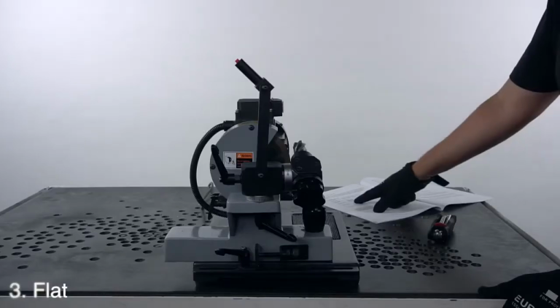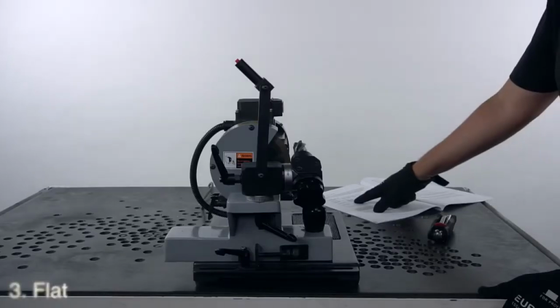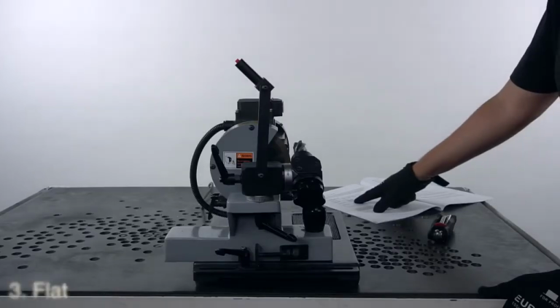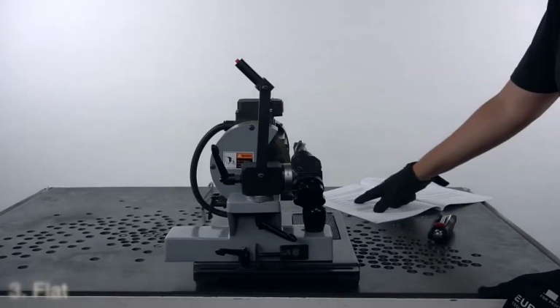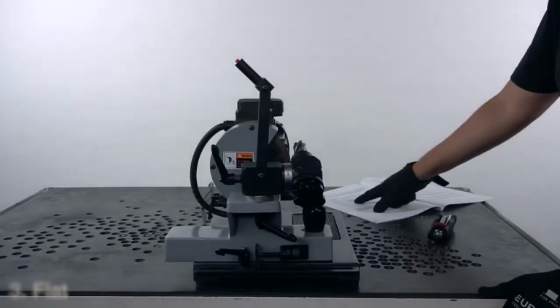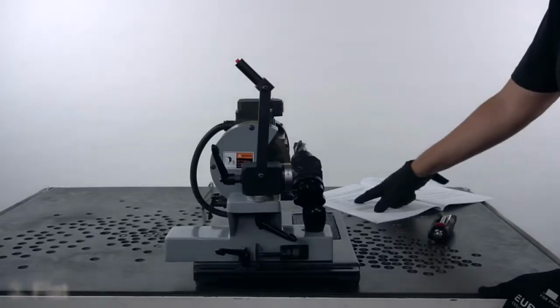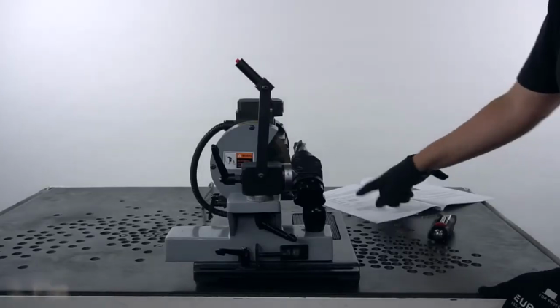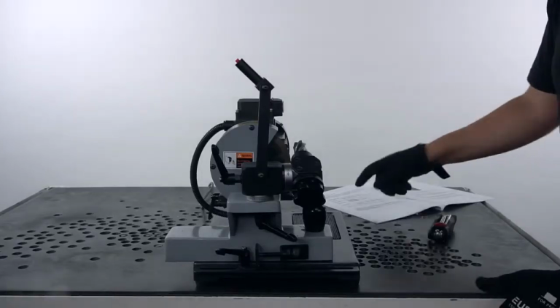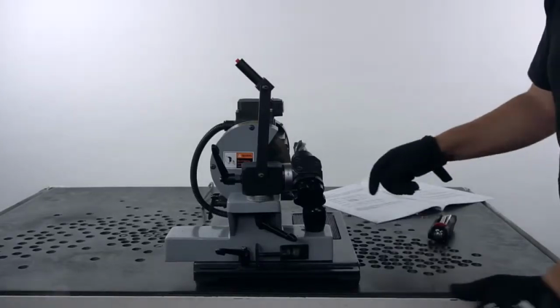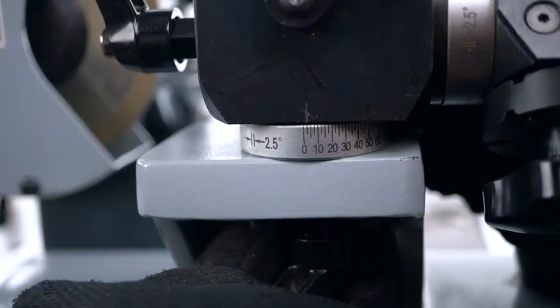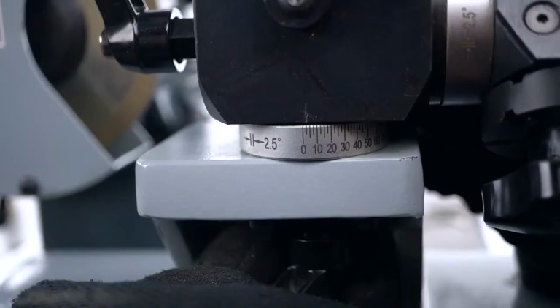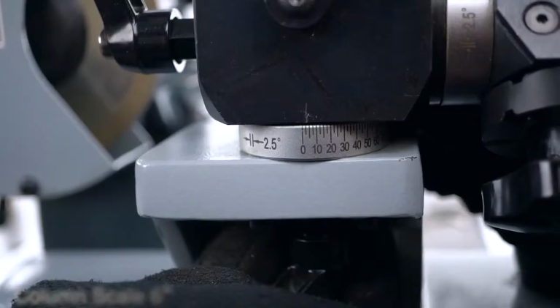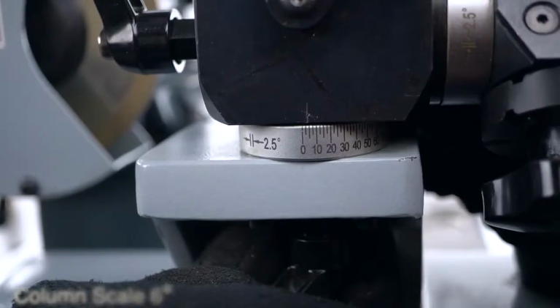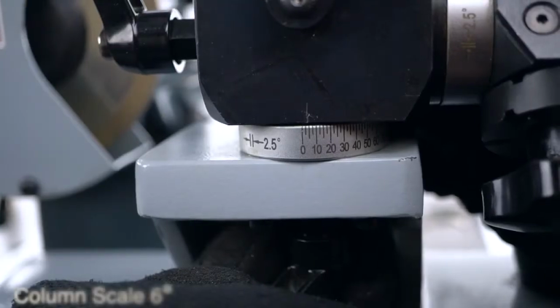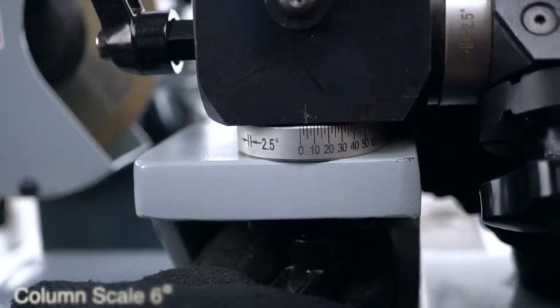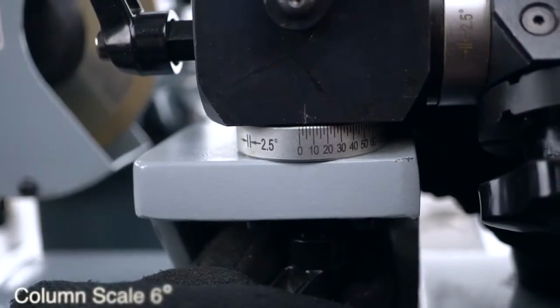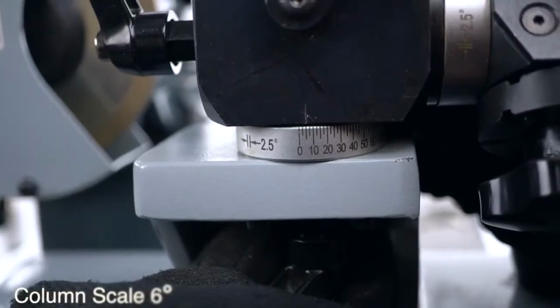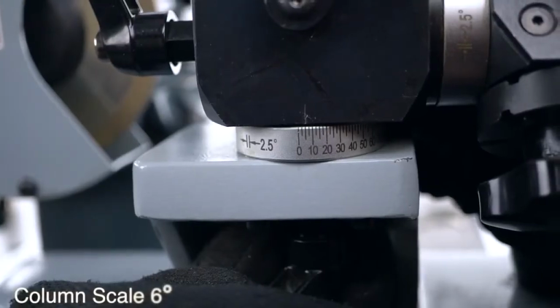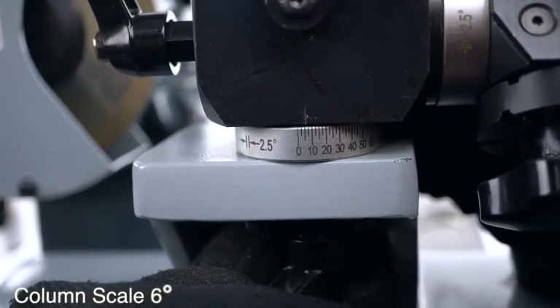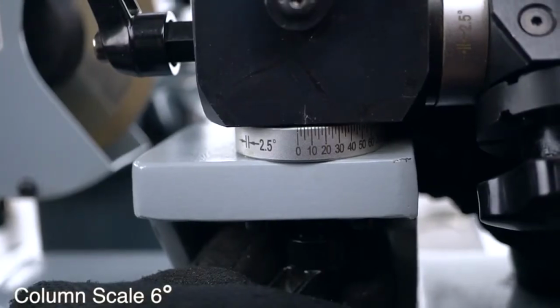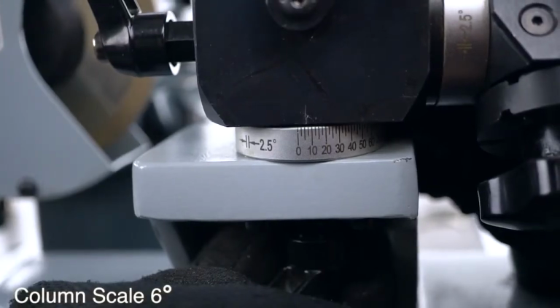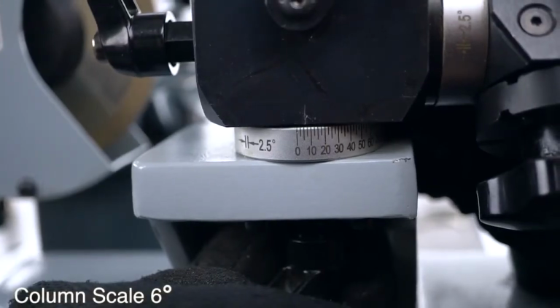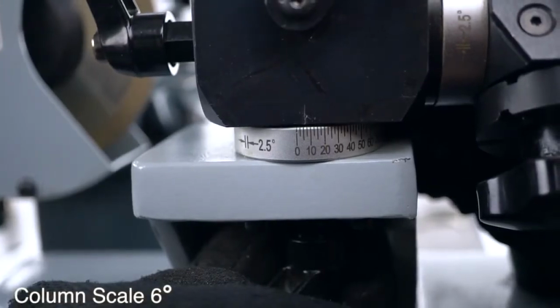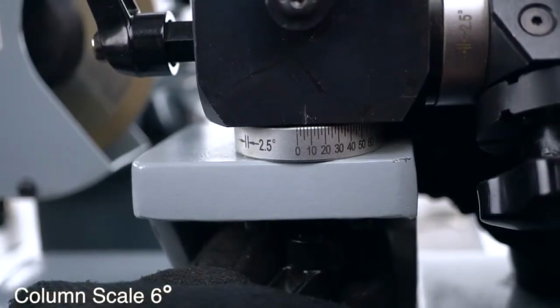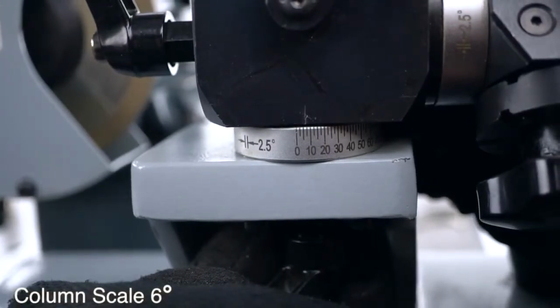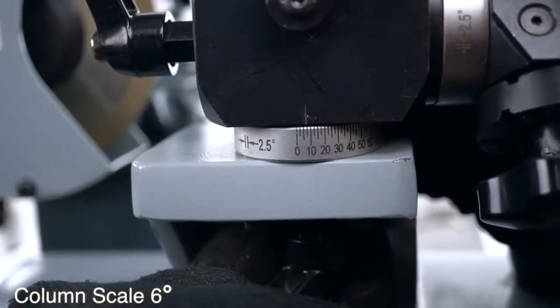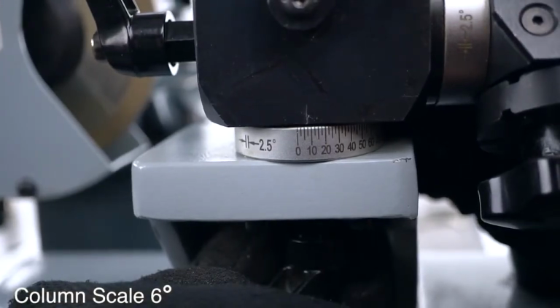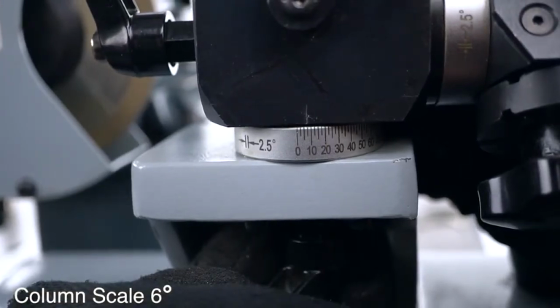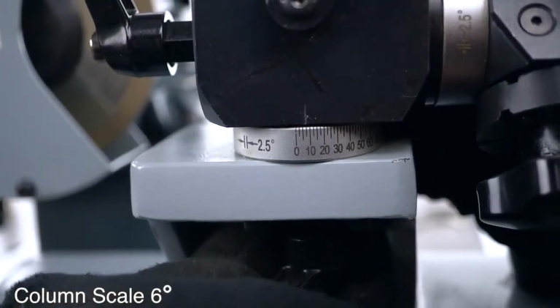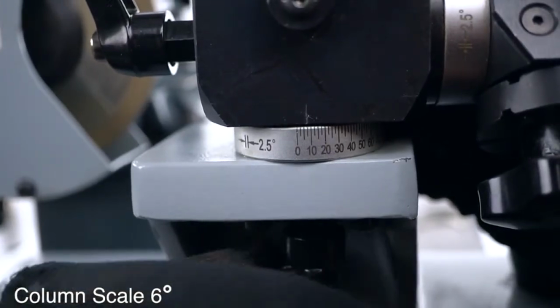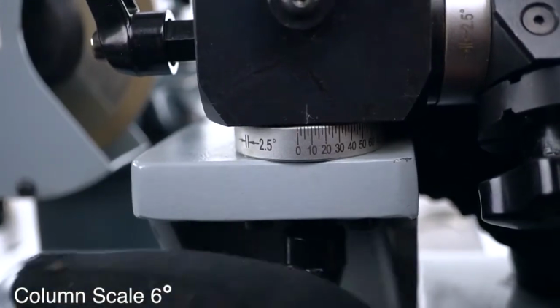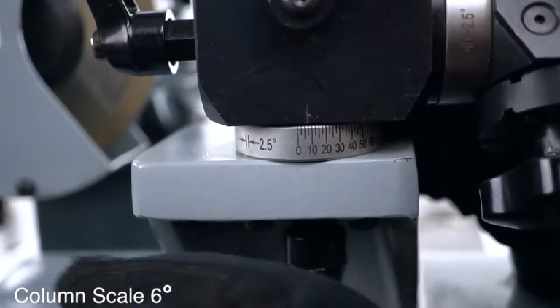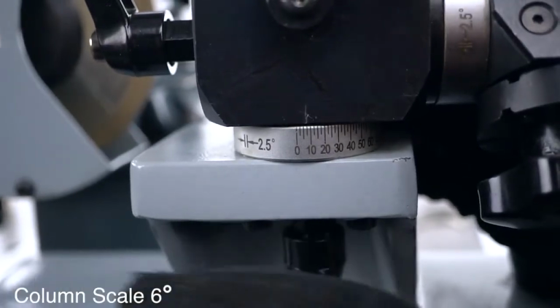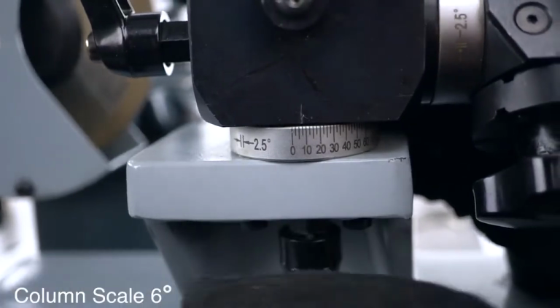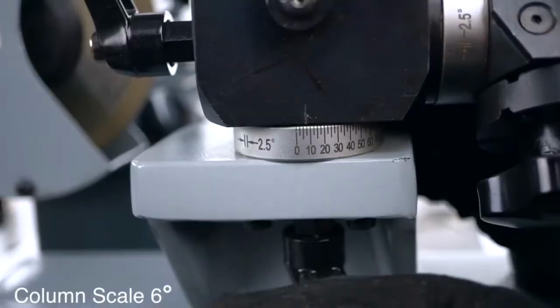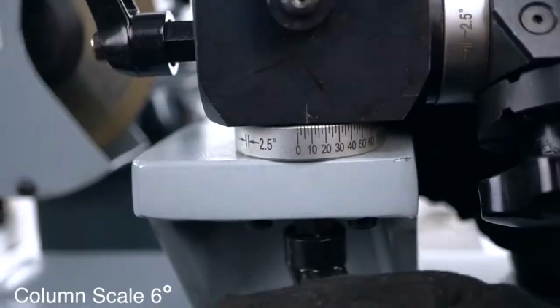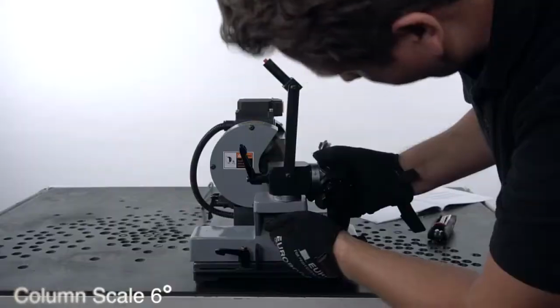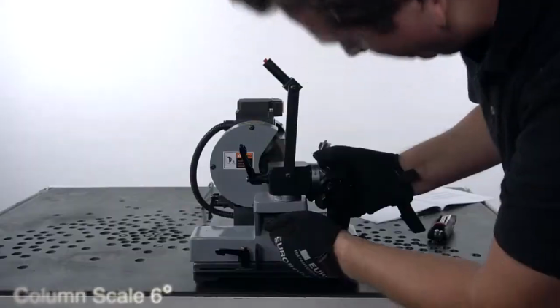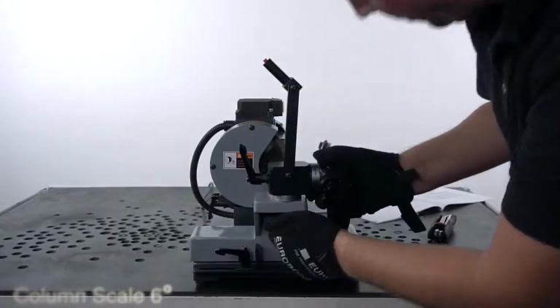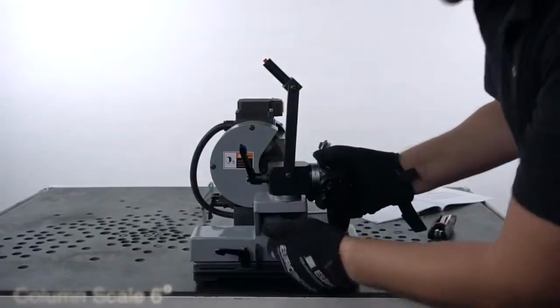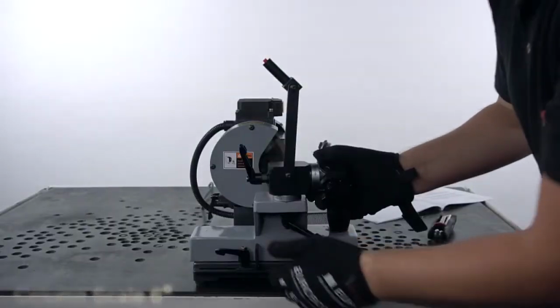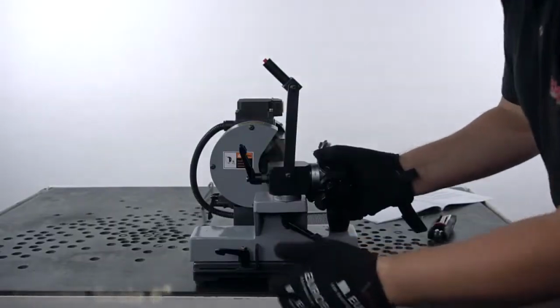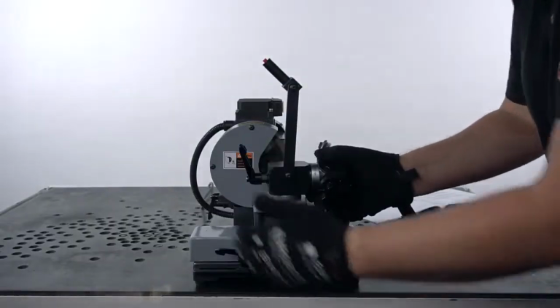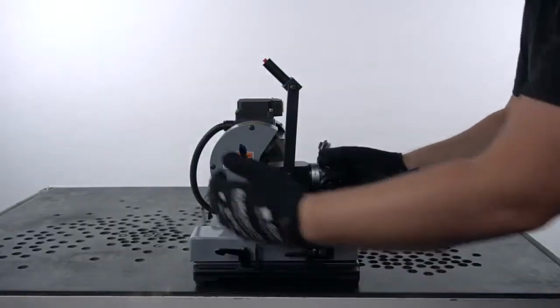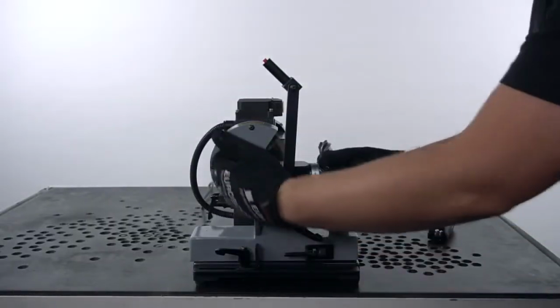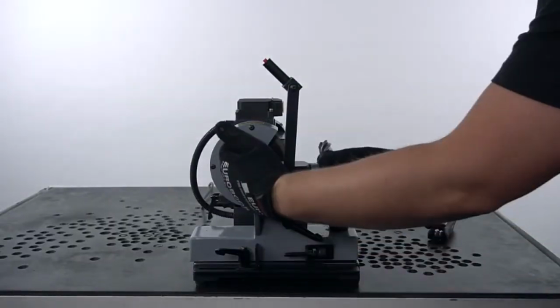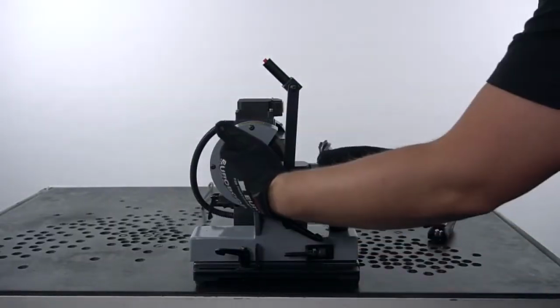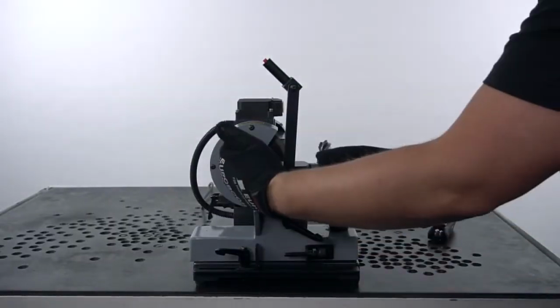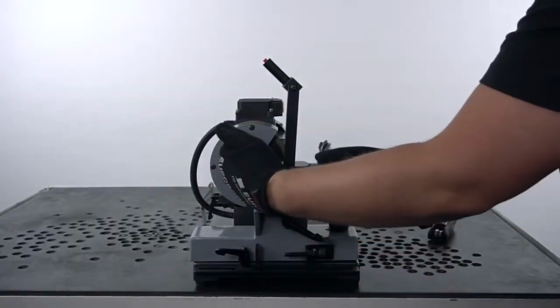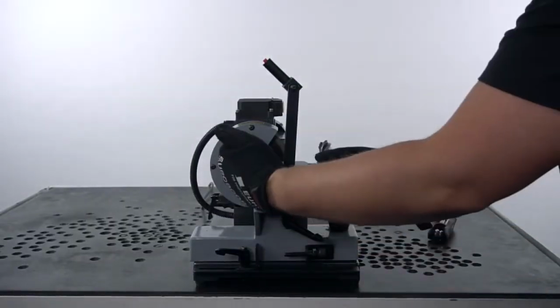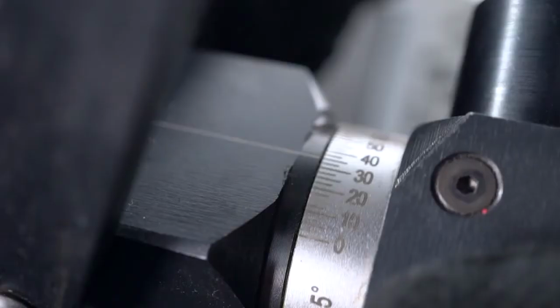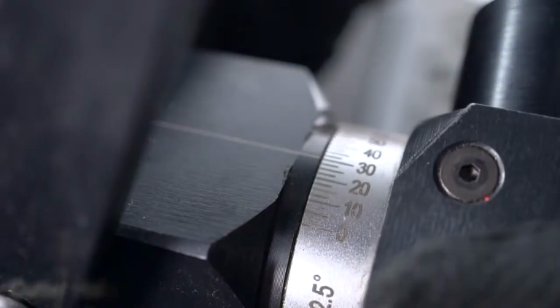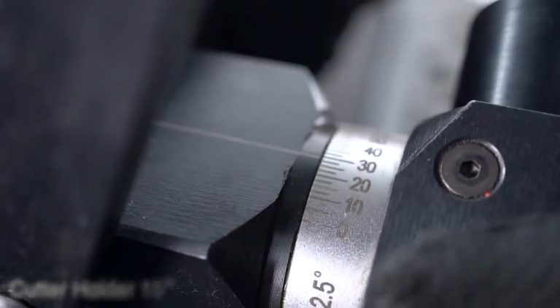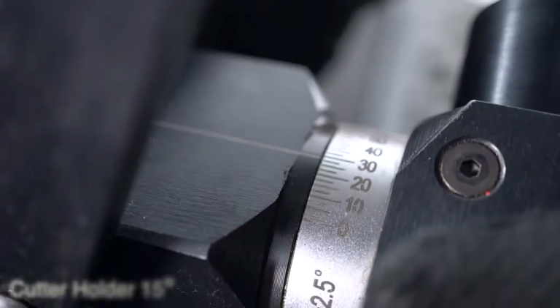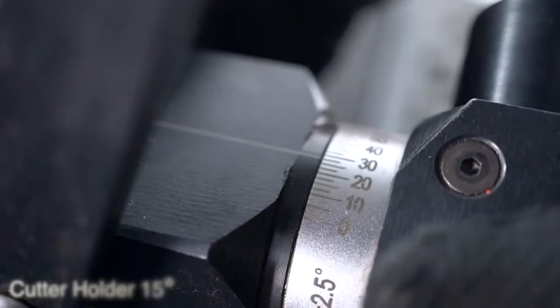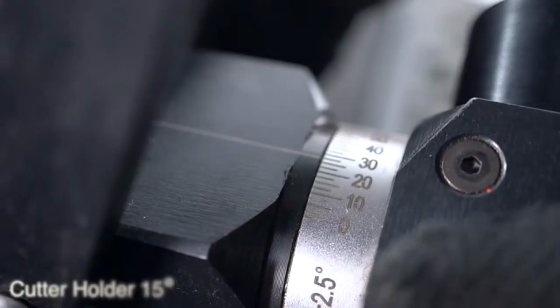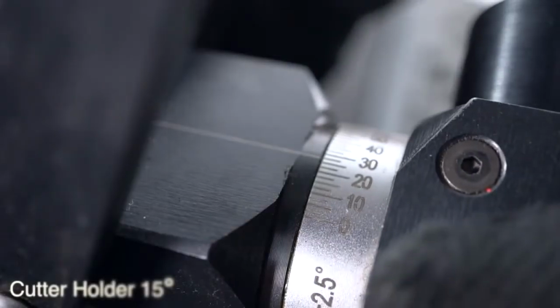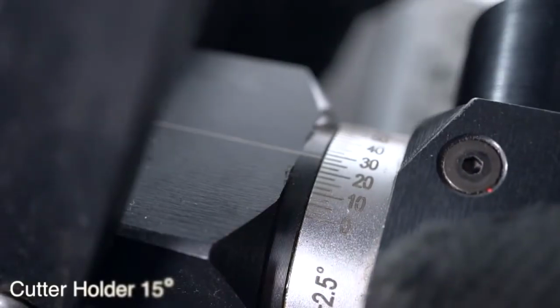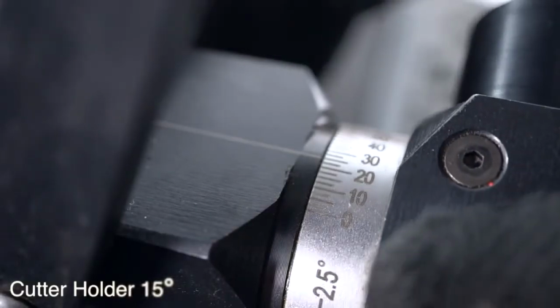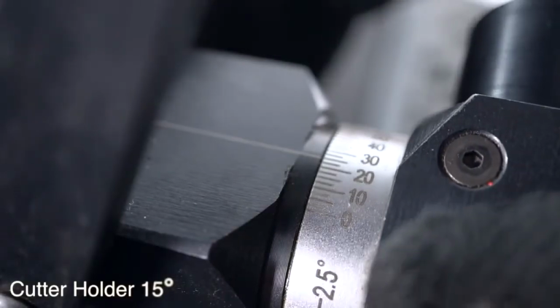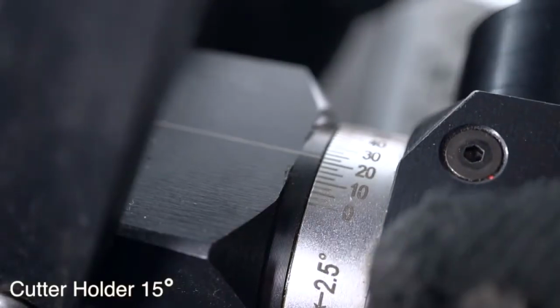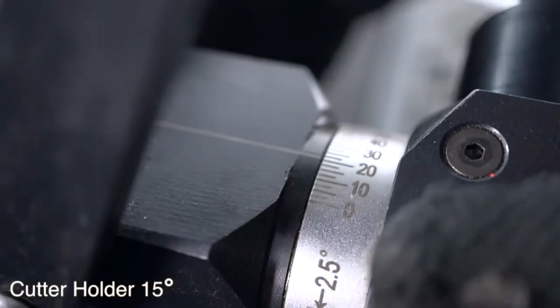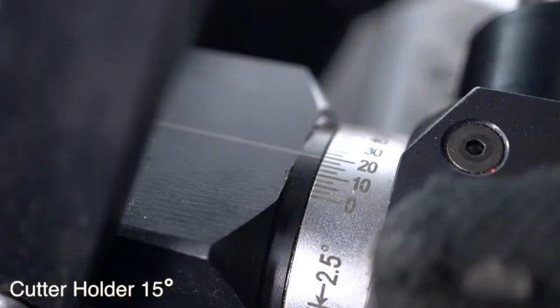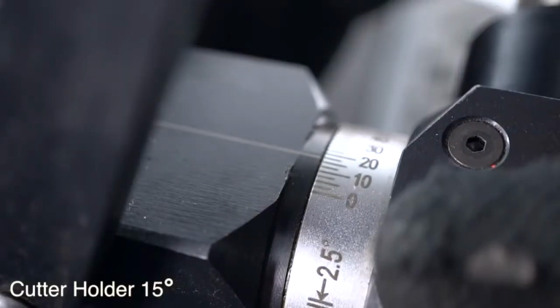The last position you have to resharpen is the flat teeth. Set the column scale at 6 degrees and the cutter holder at 15 degrees.